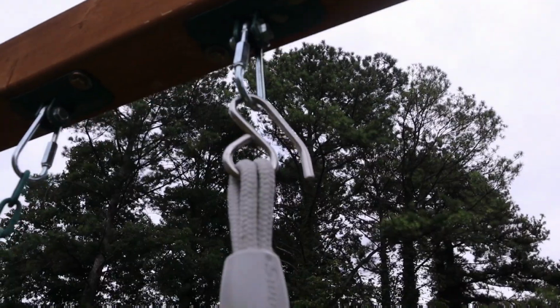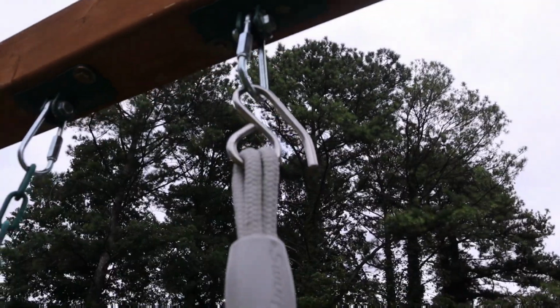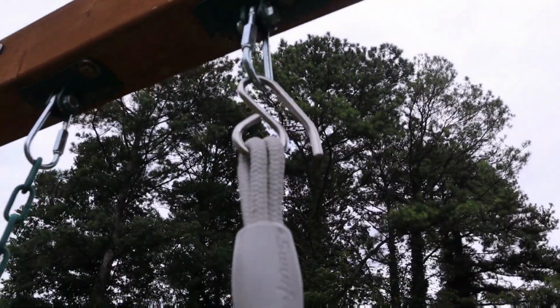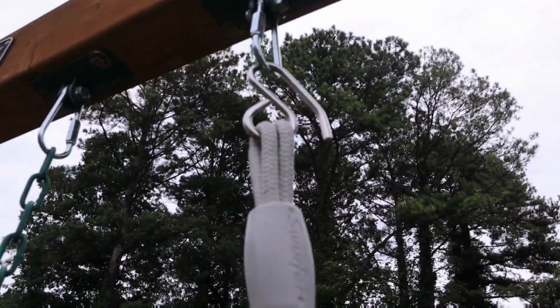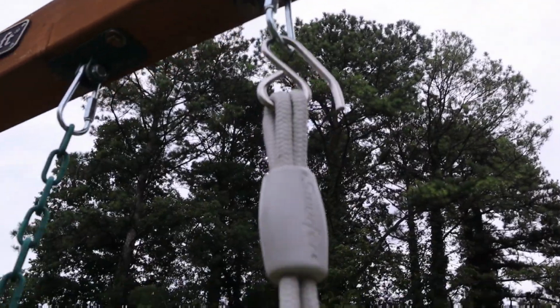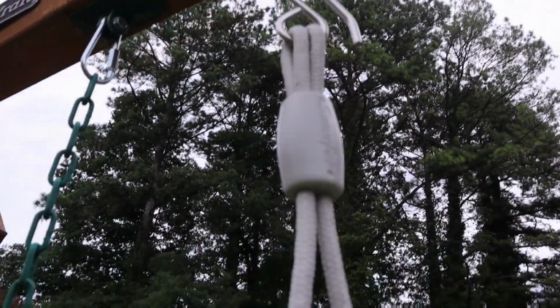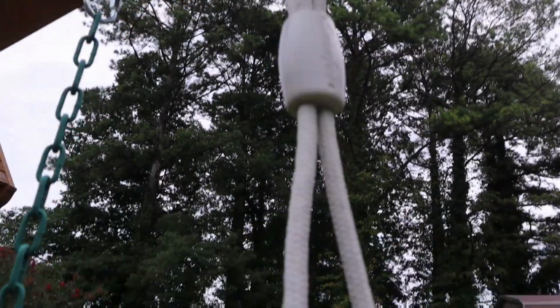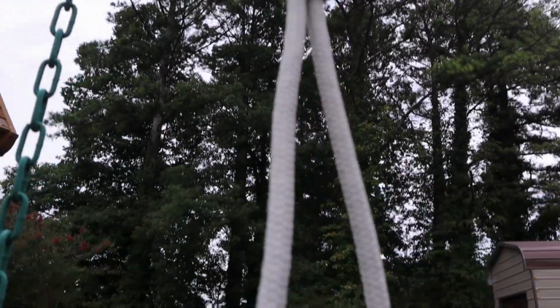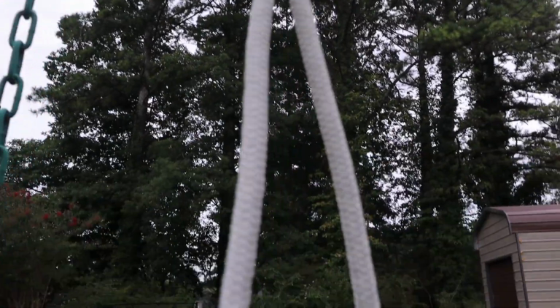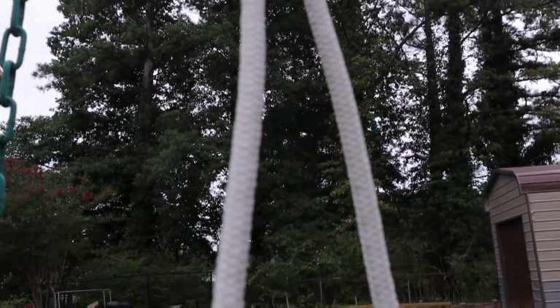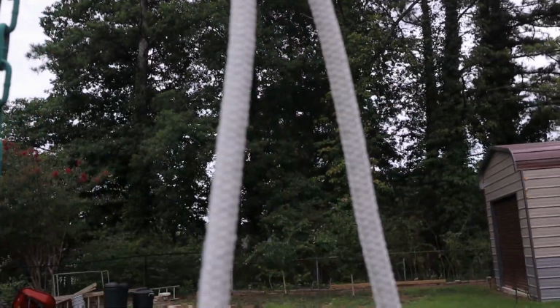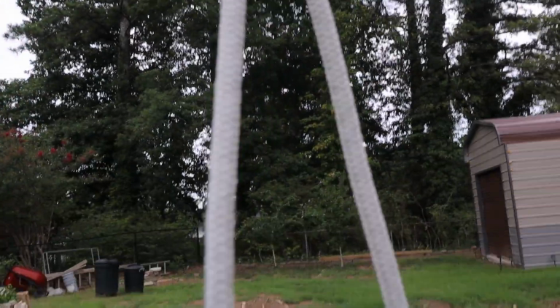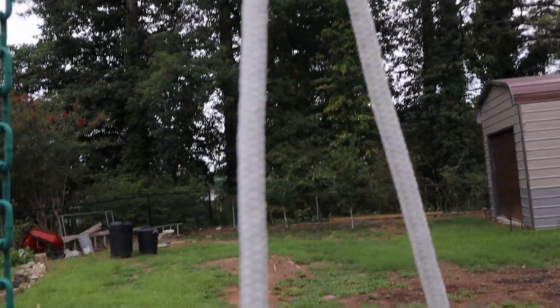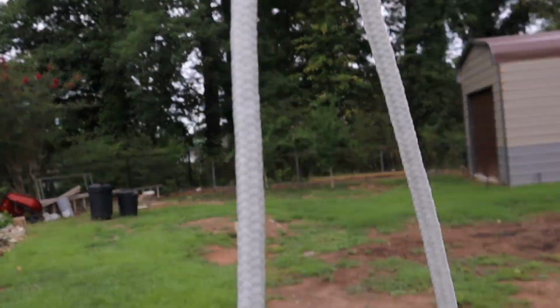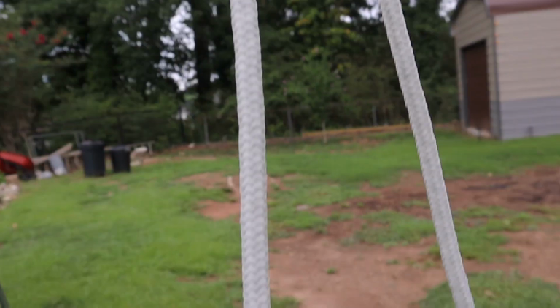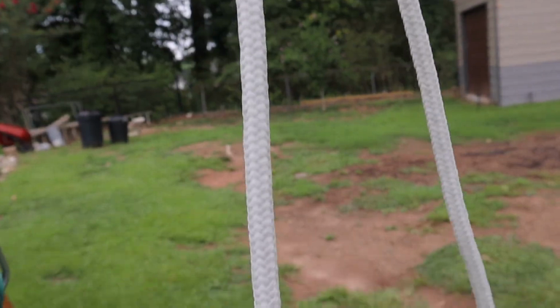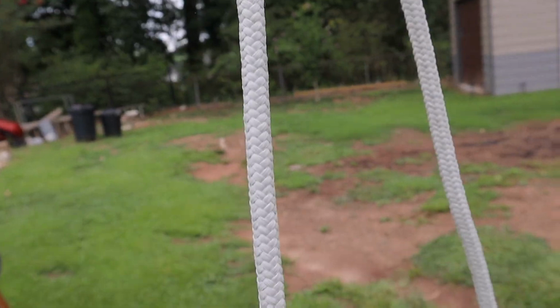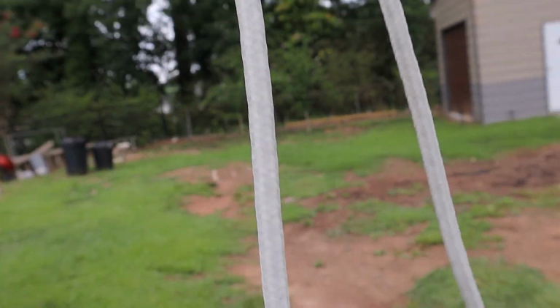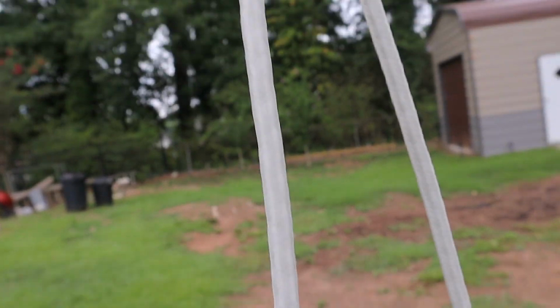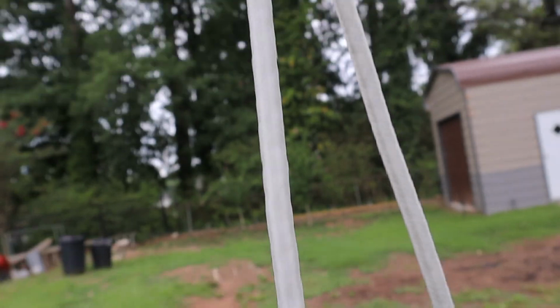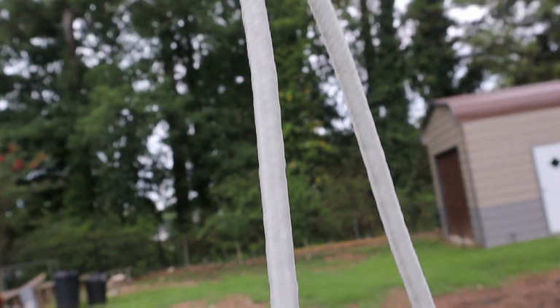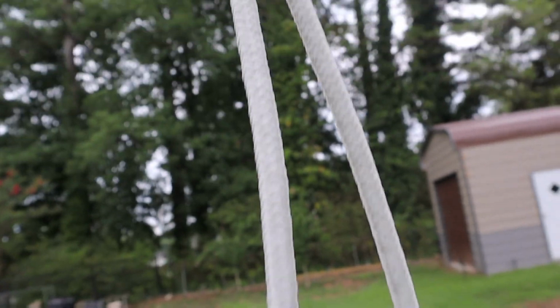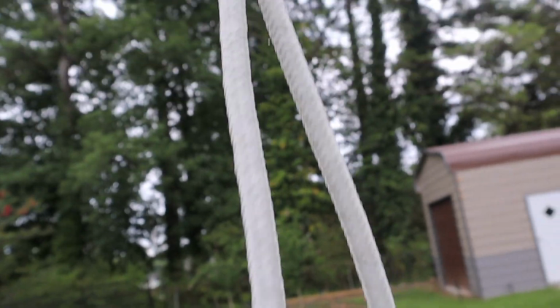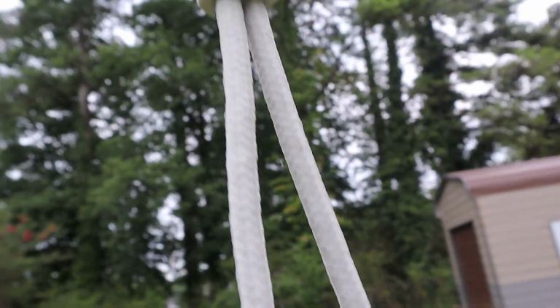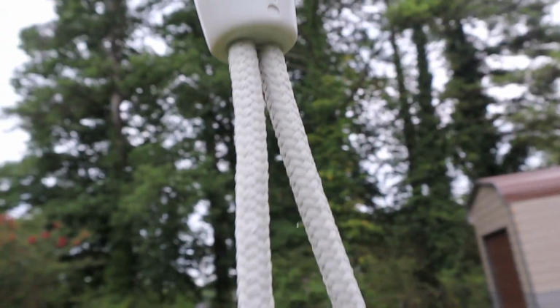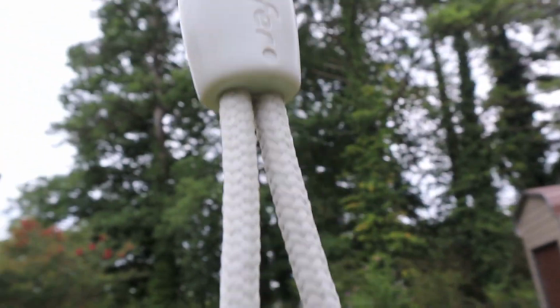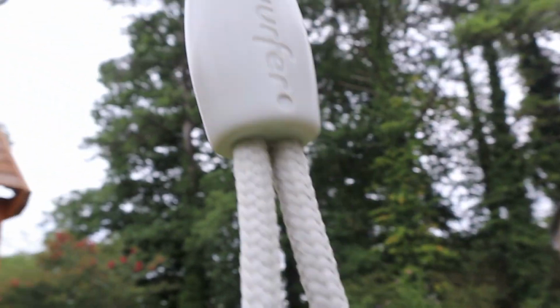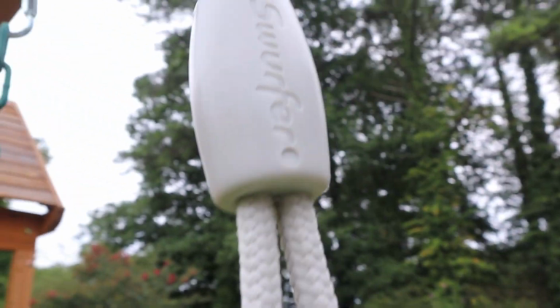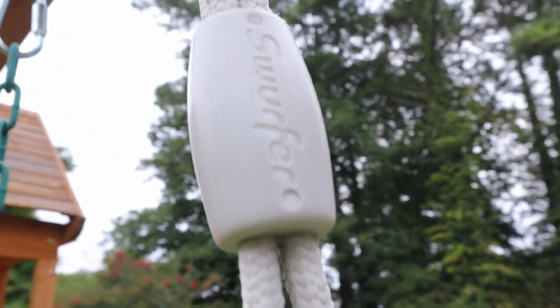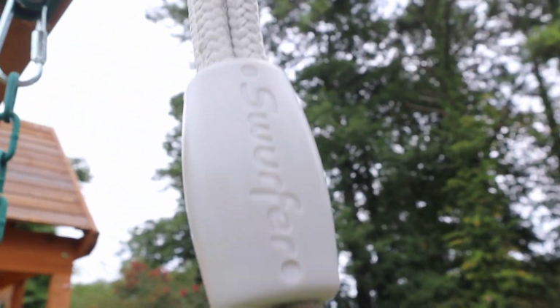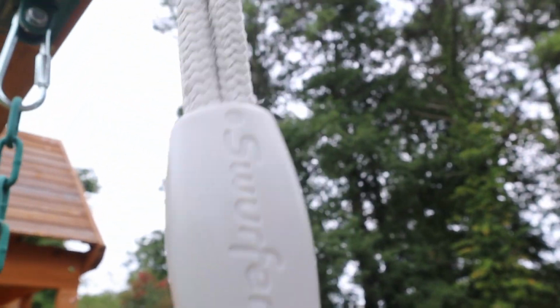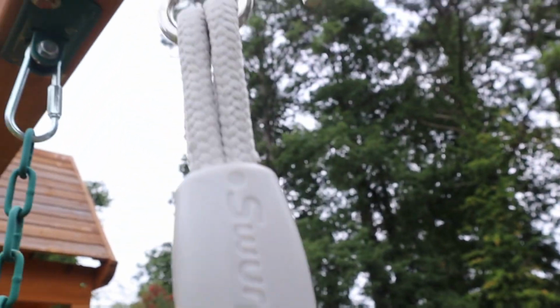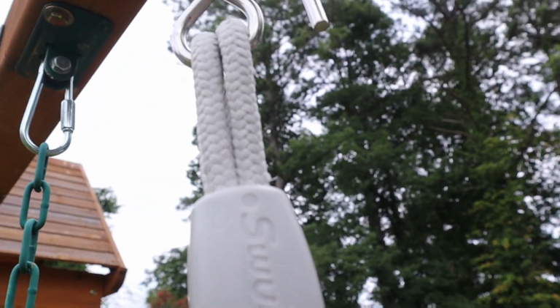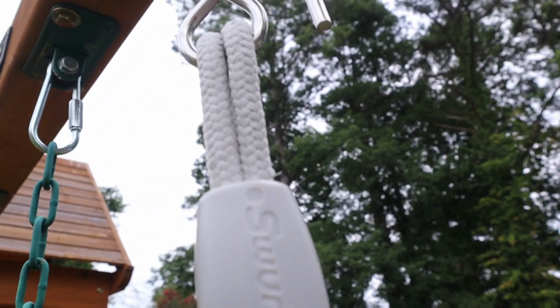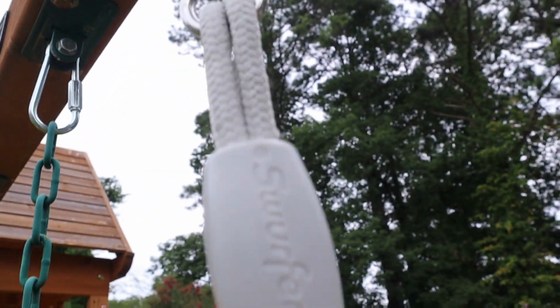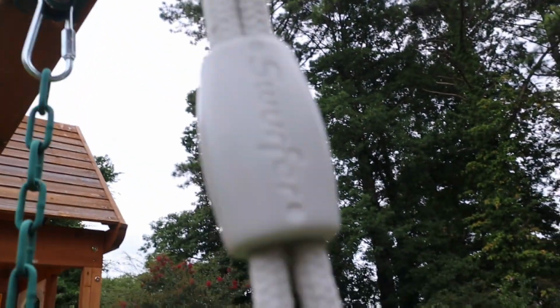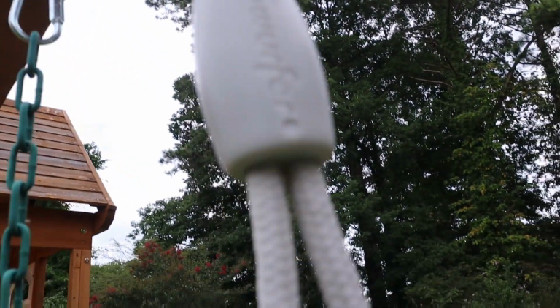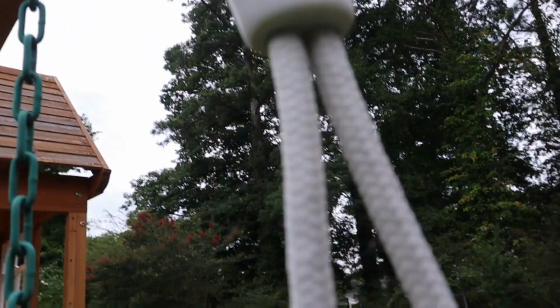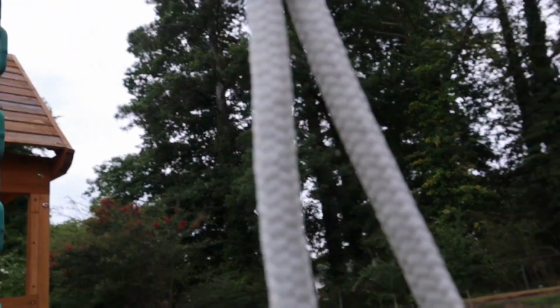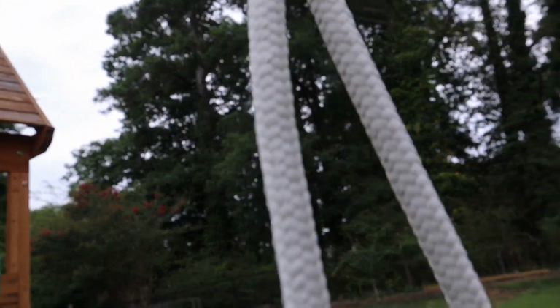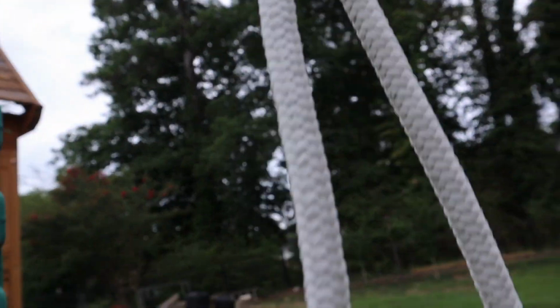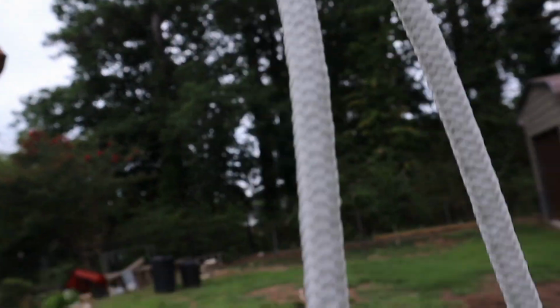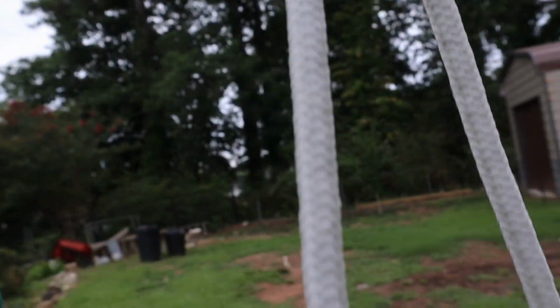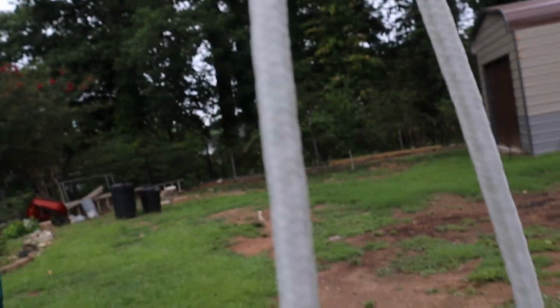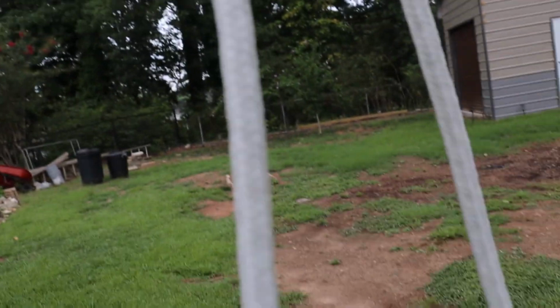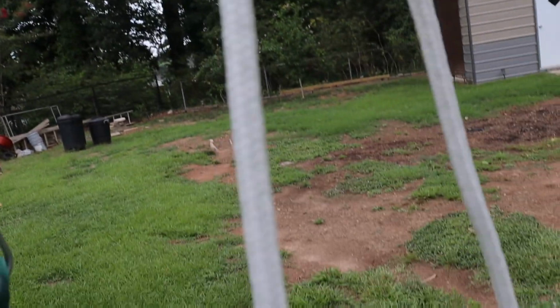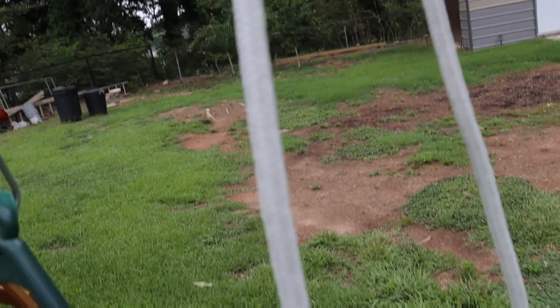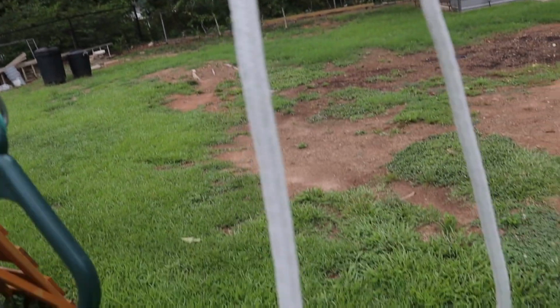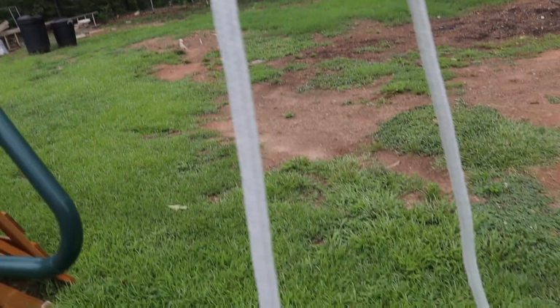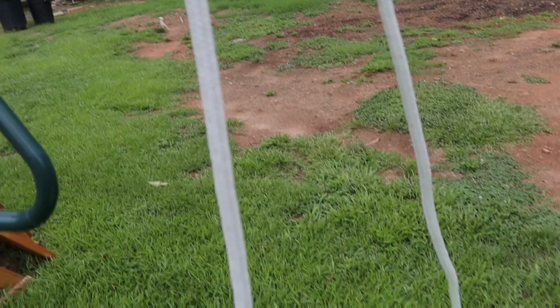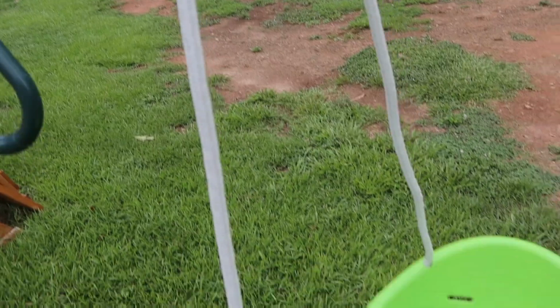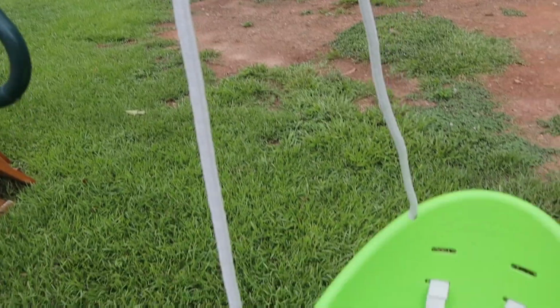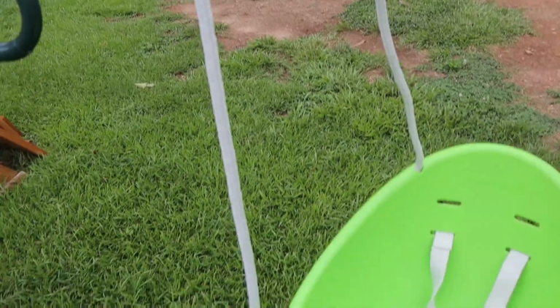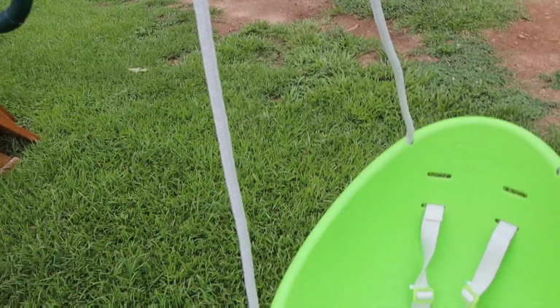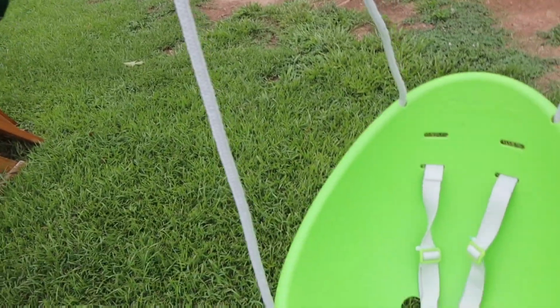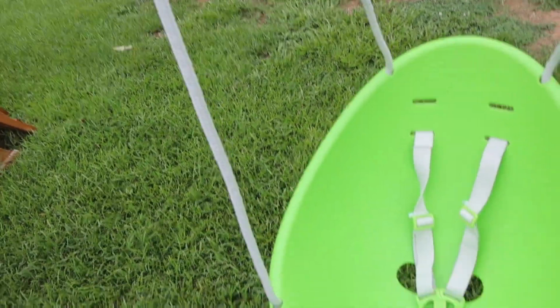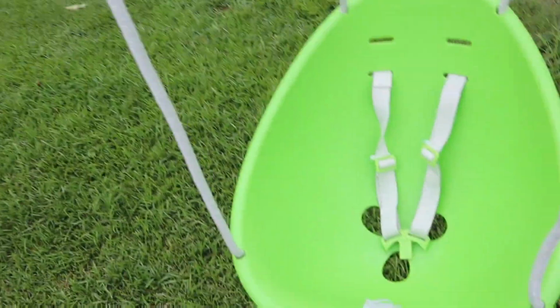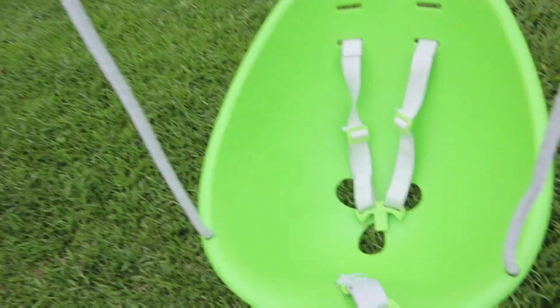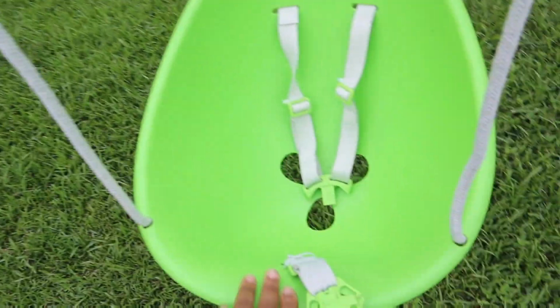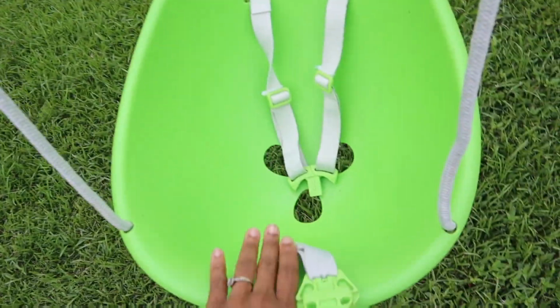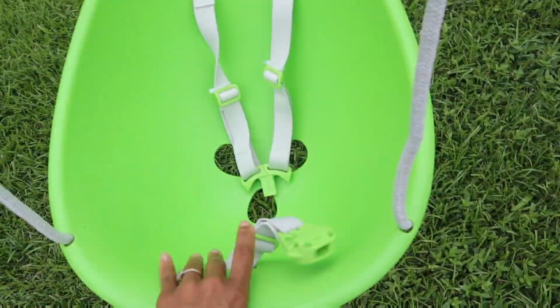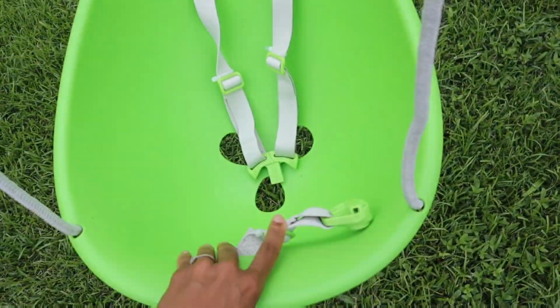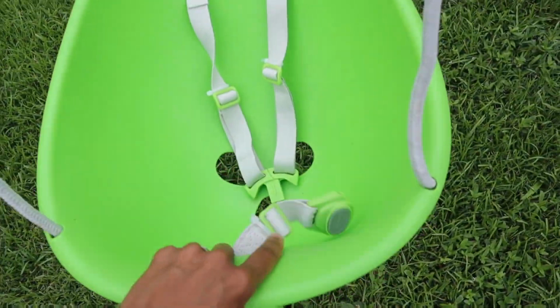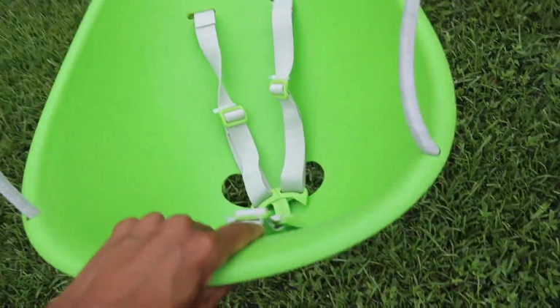This swing was super easy to install. It literally took me maybe two or three minutes to put it up.